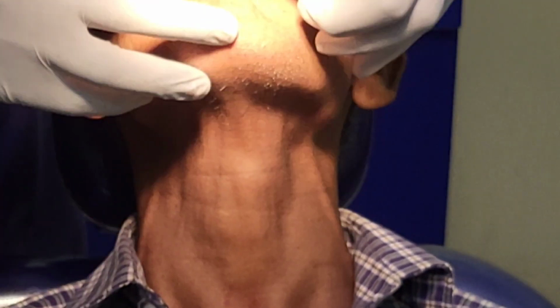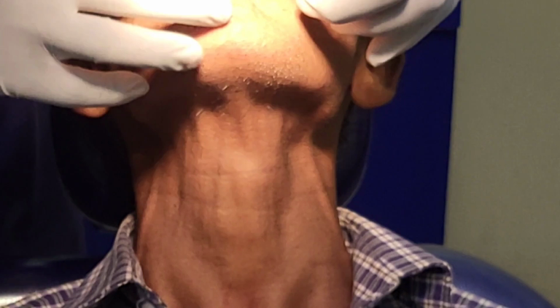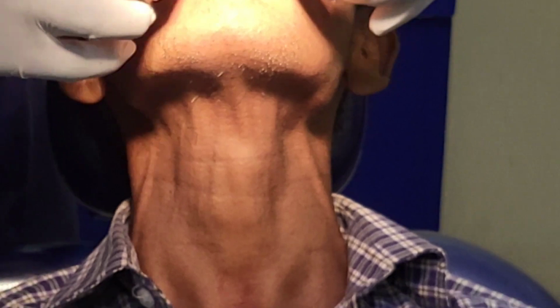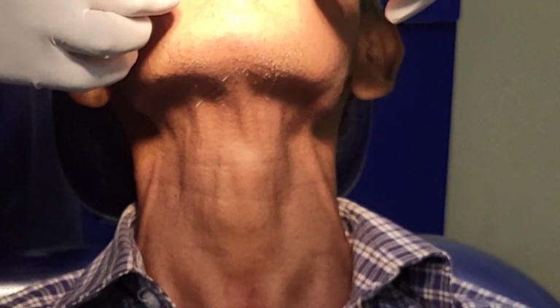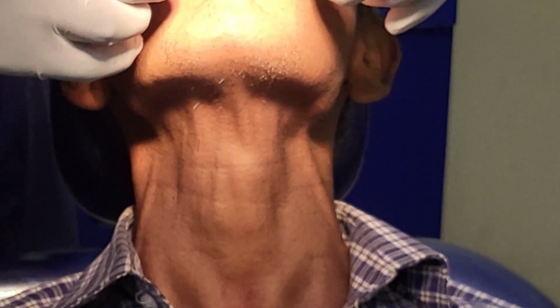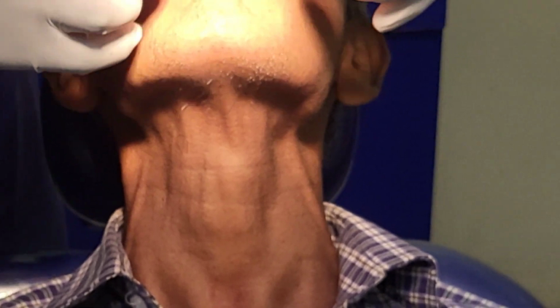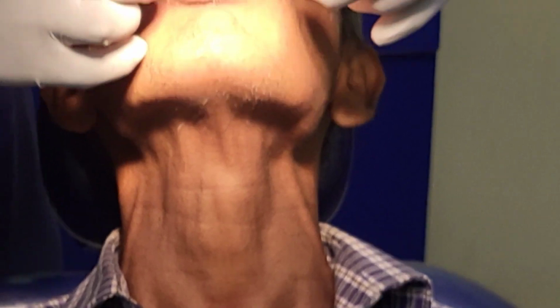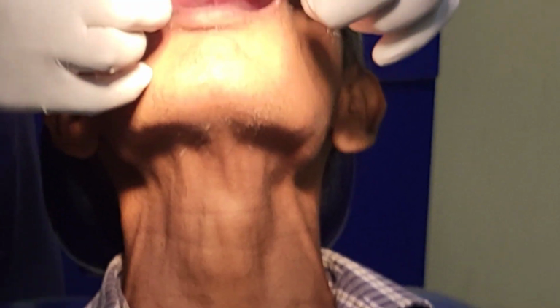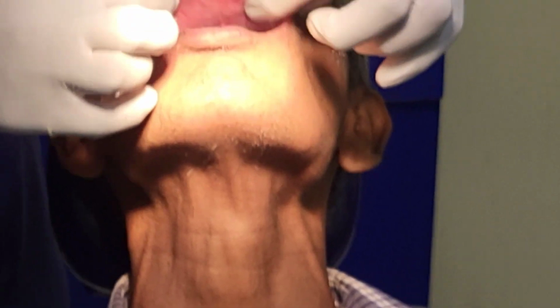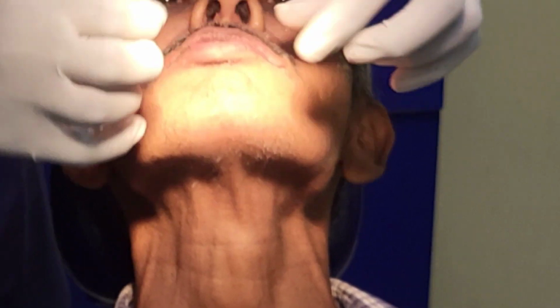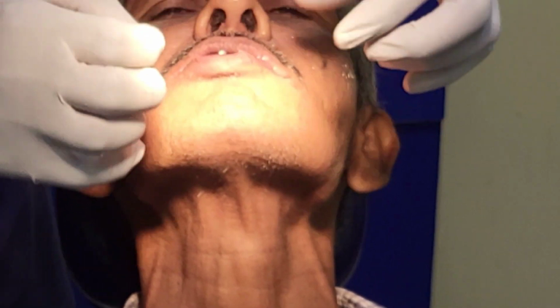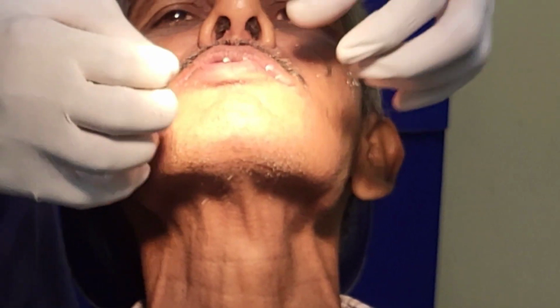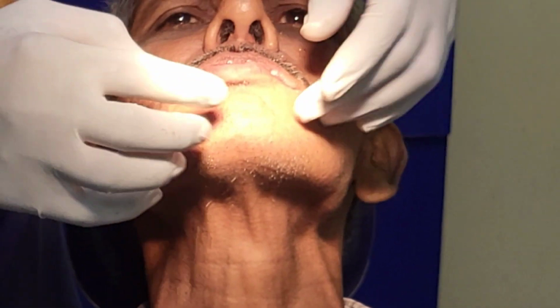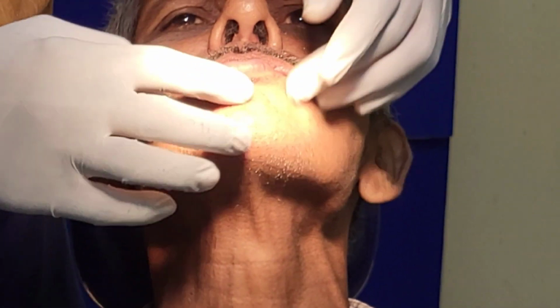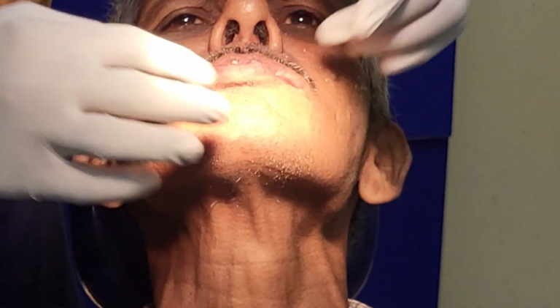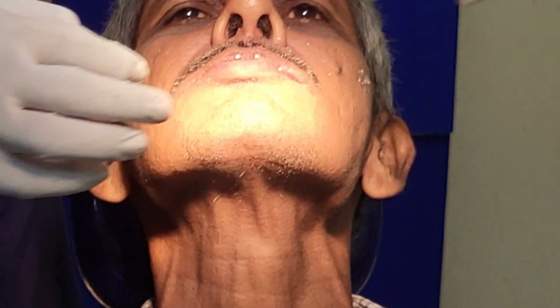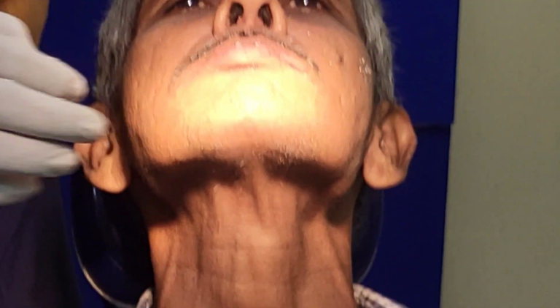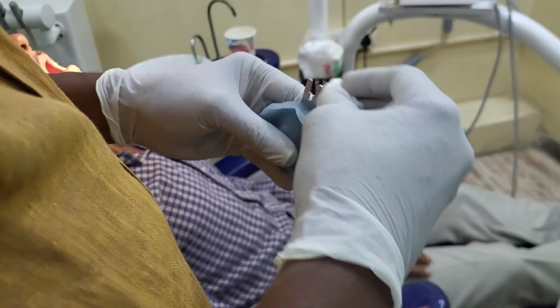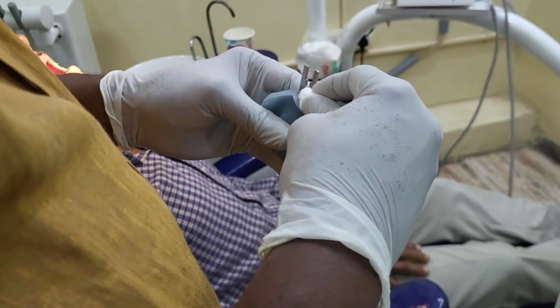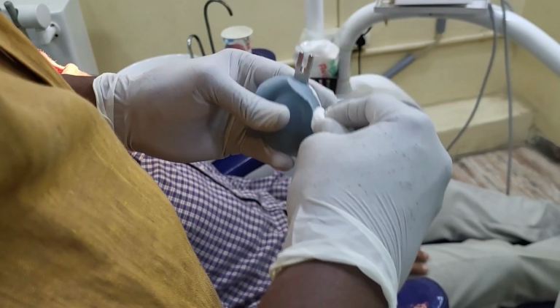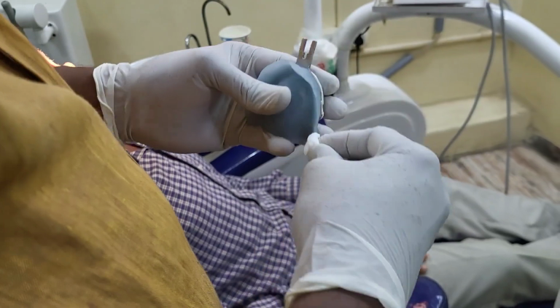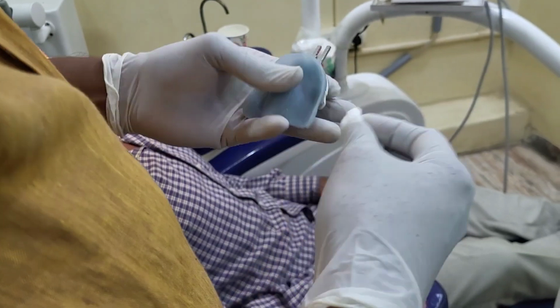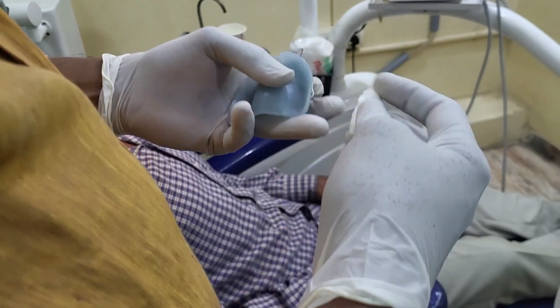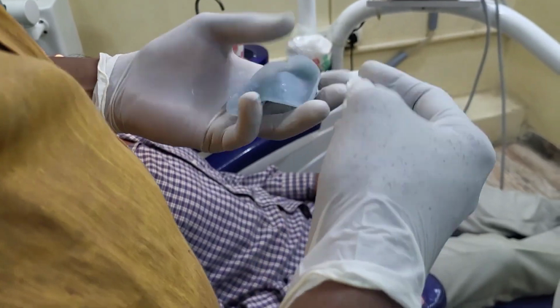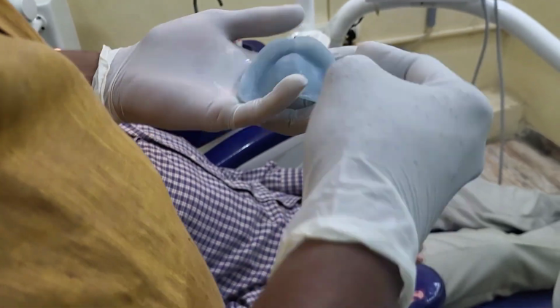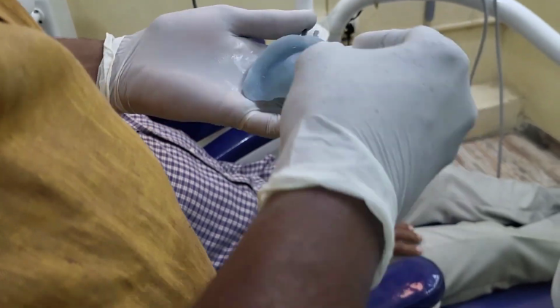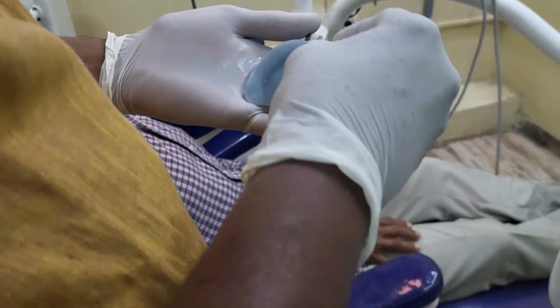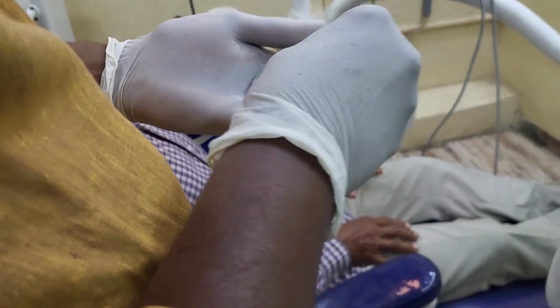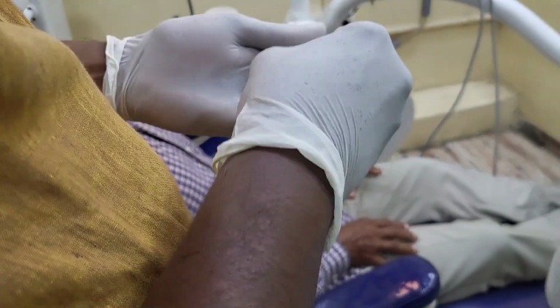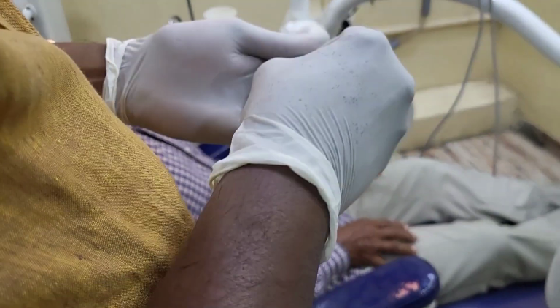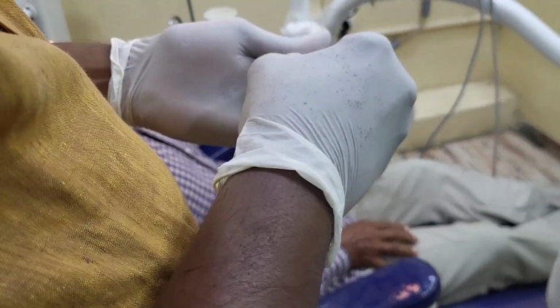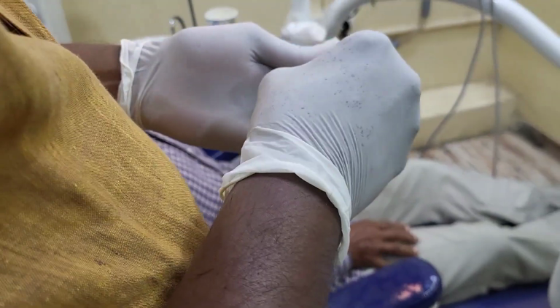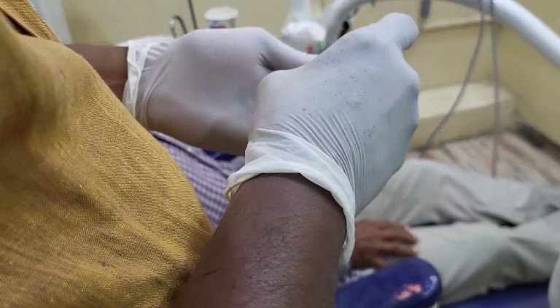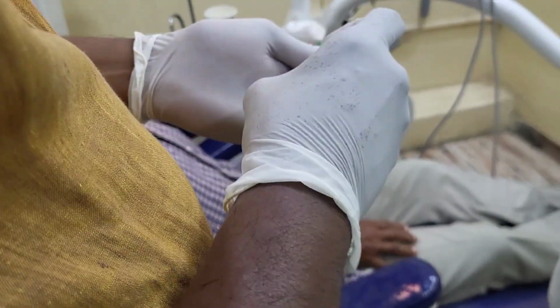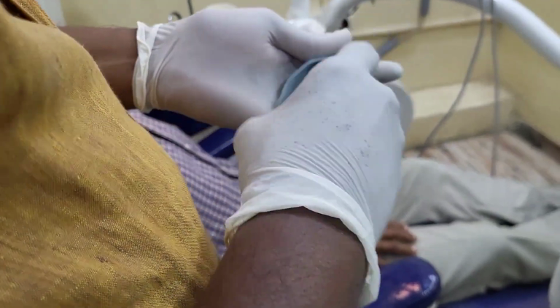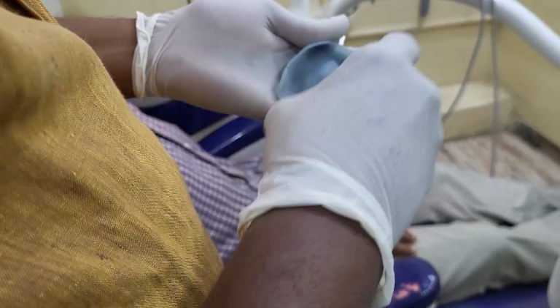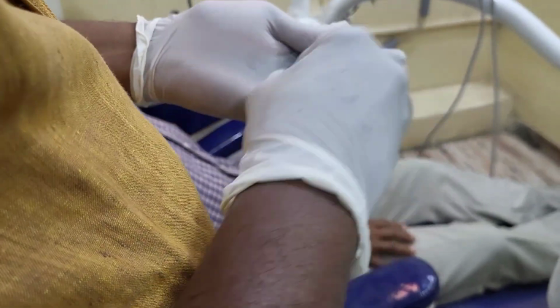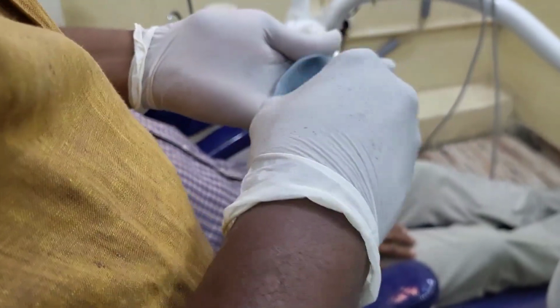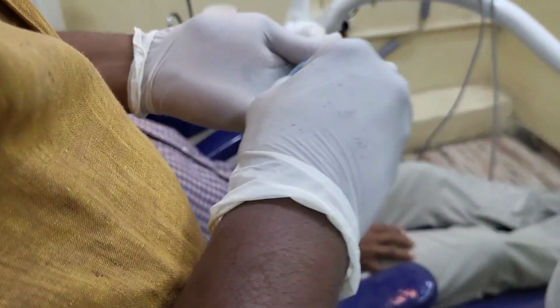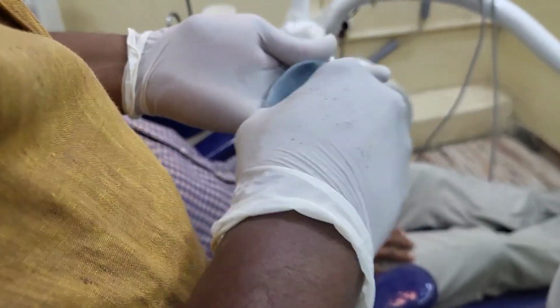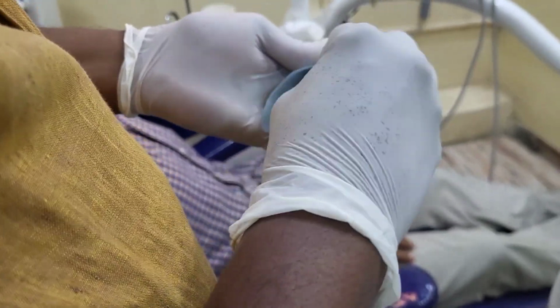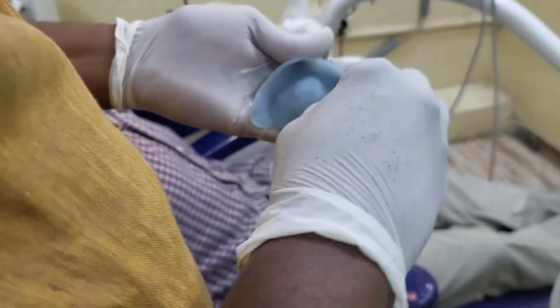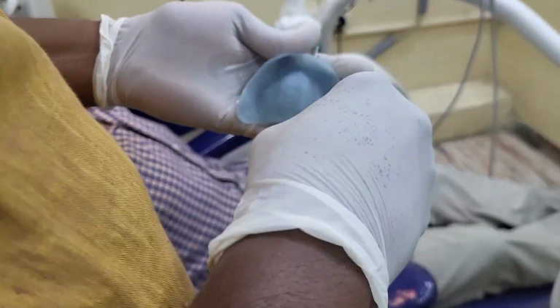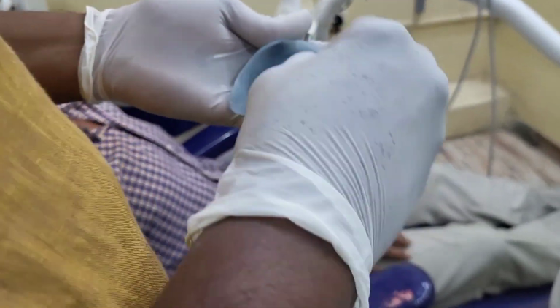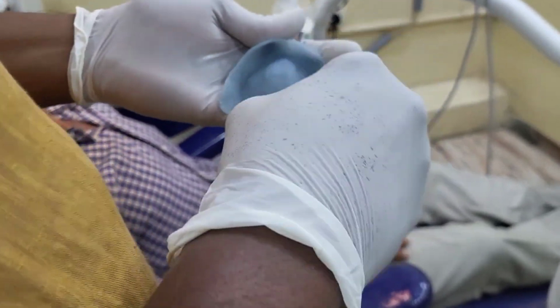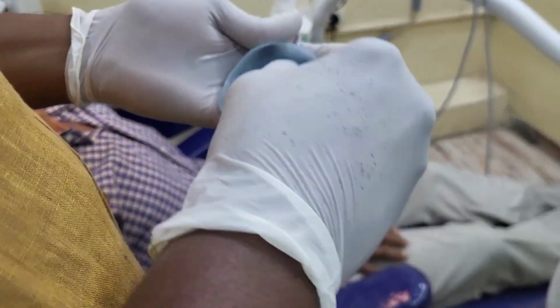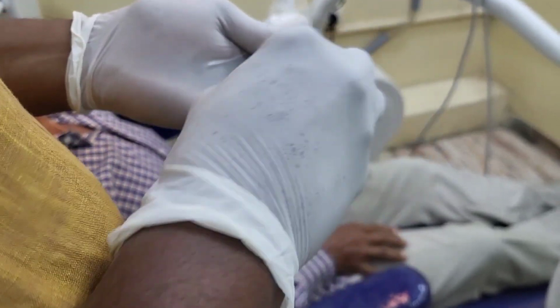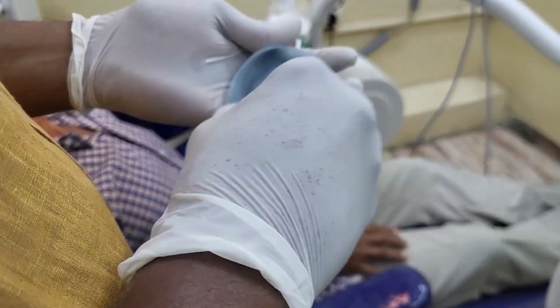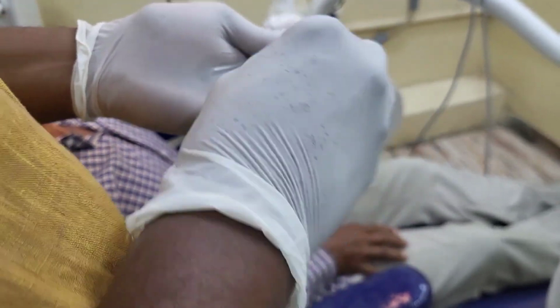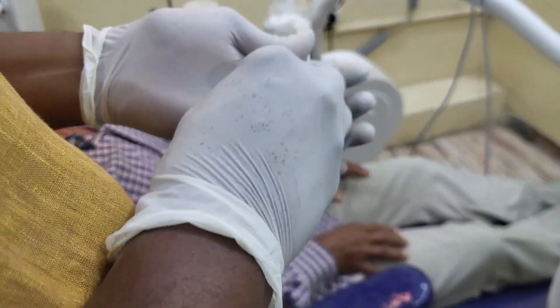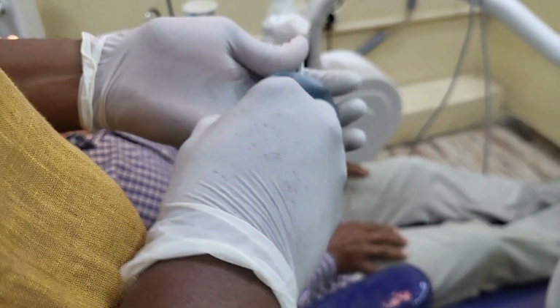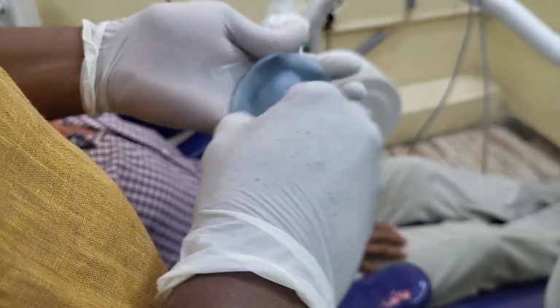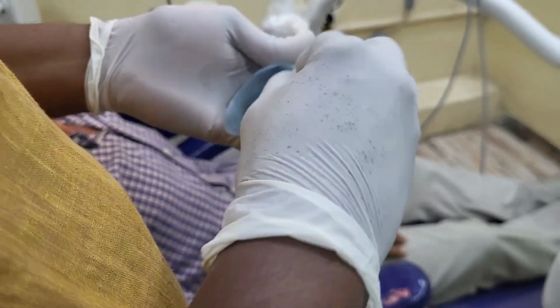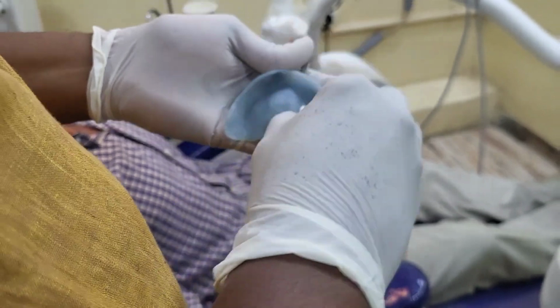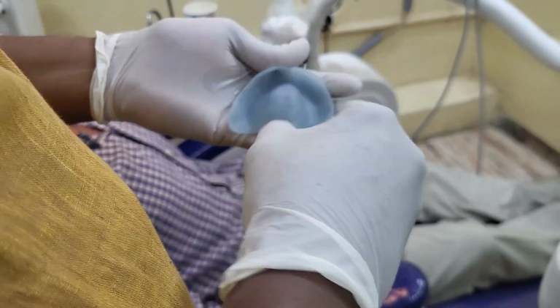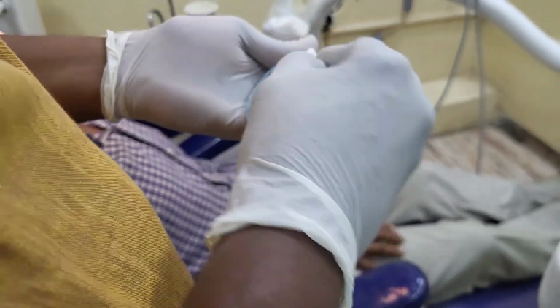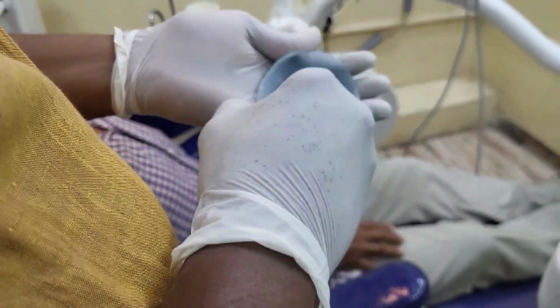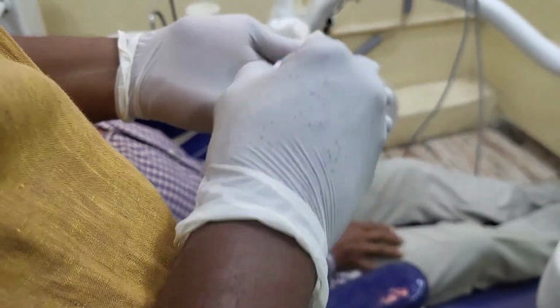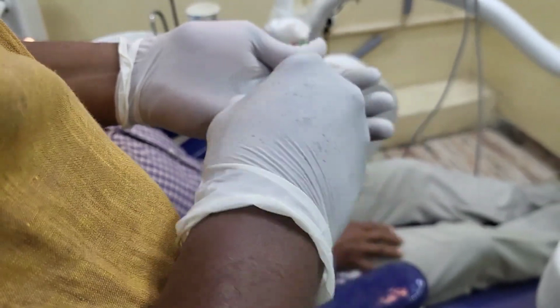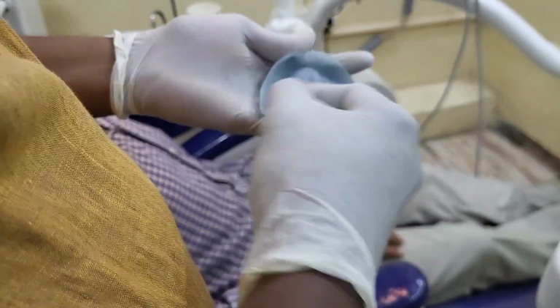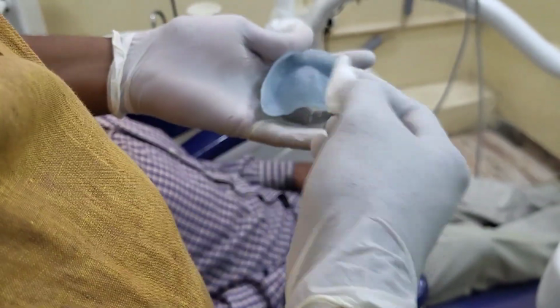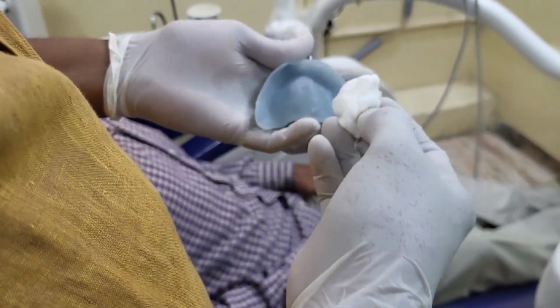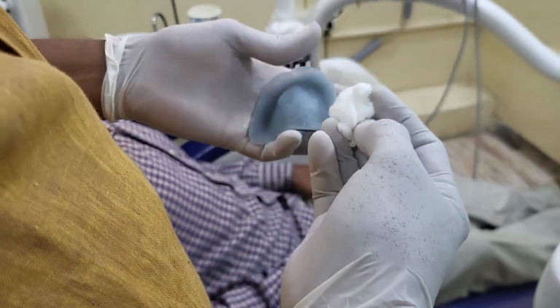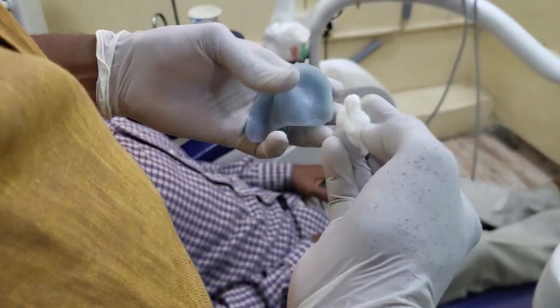After checking, we are ready to proceed with the border molding procedure. We are wiping out the saliva with the help of cotton.